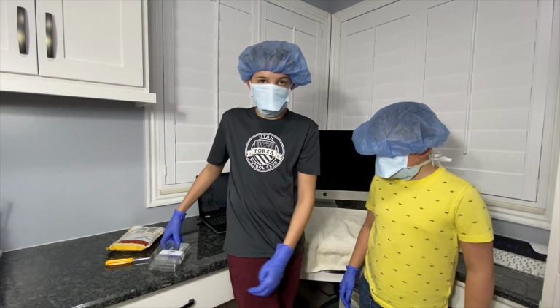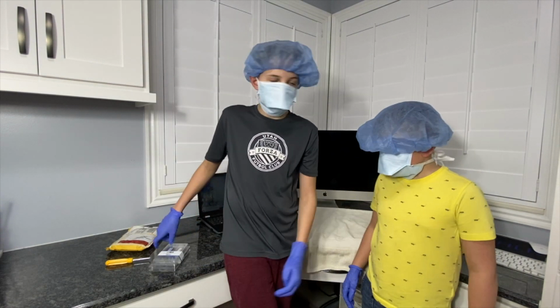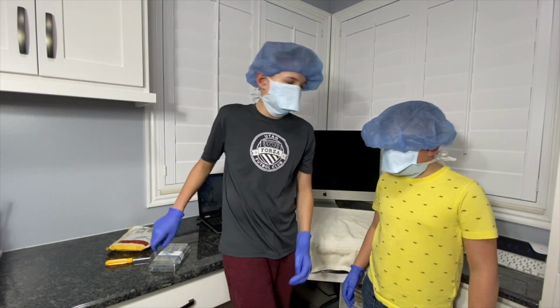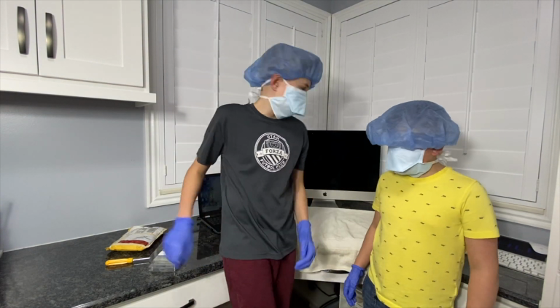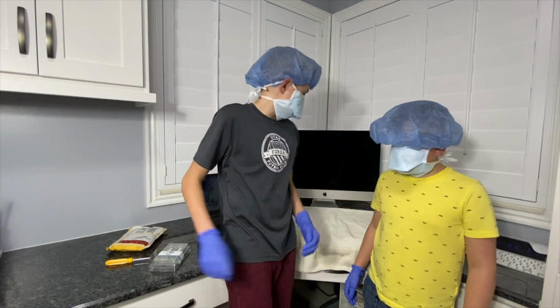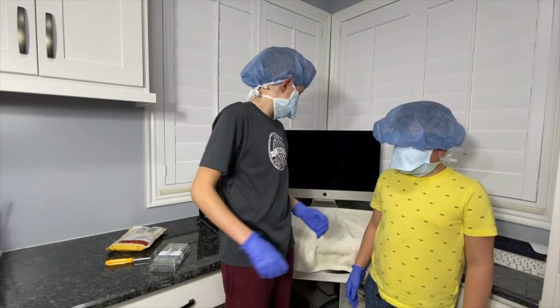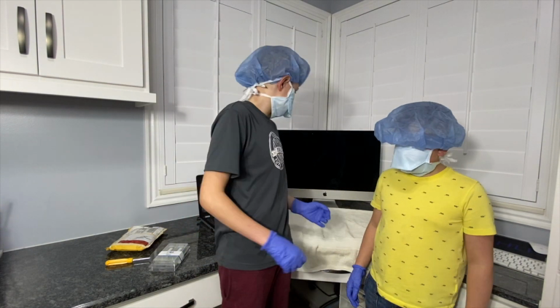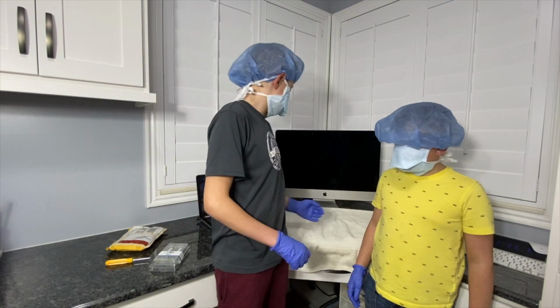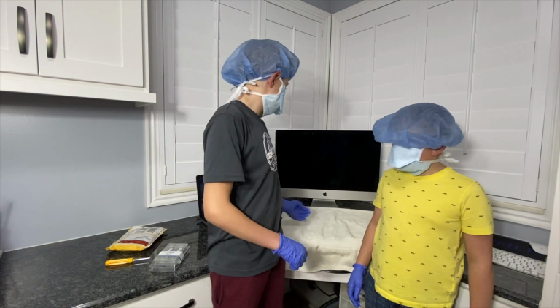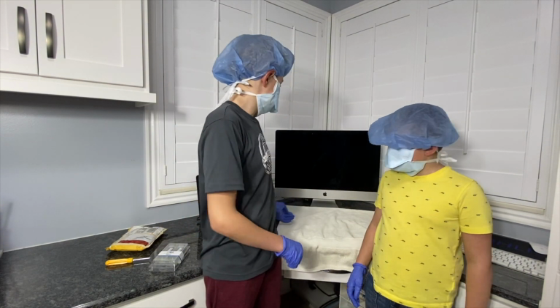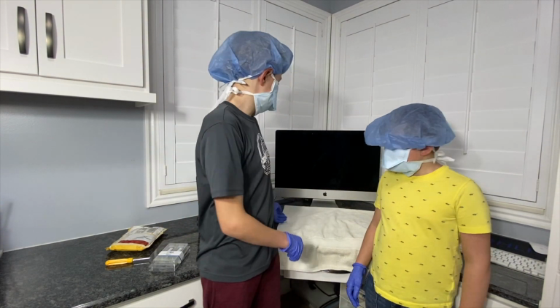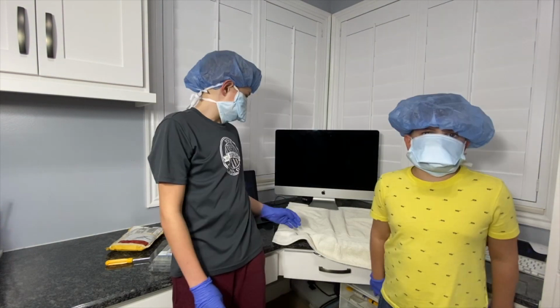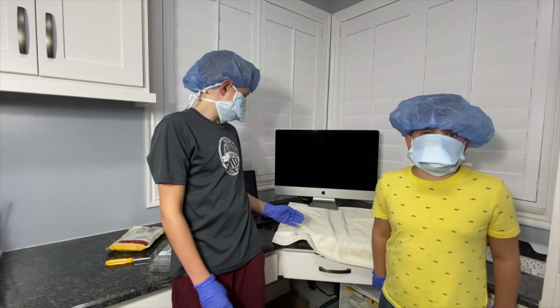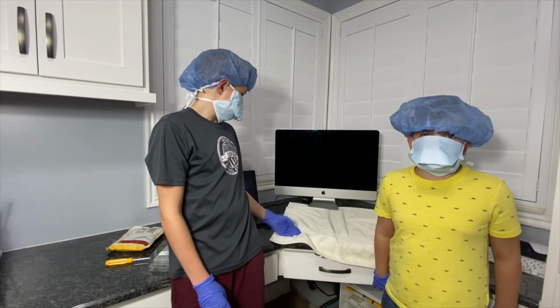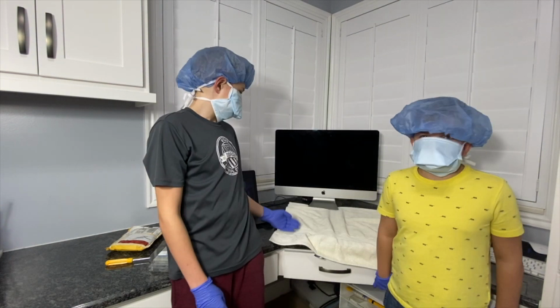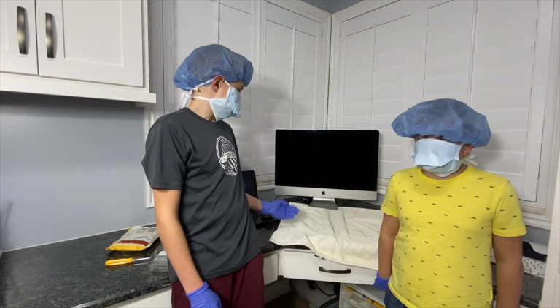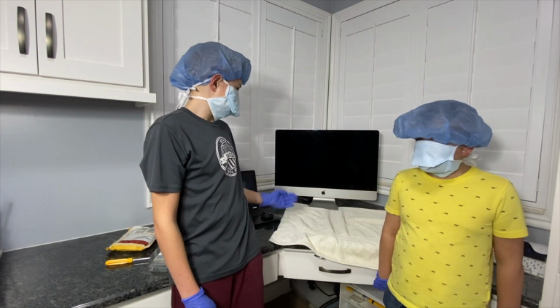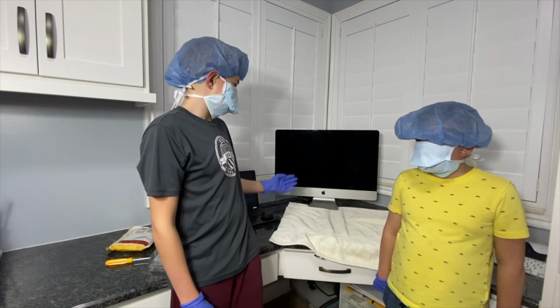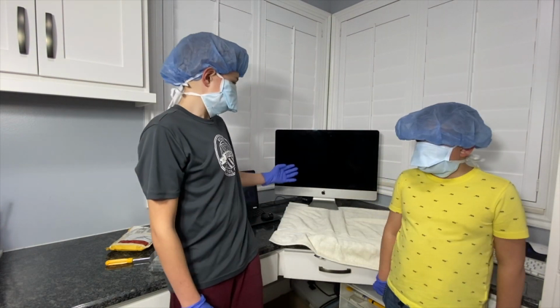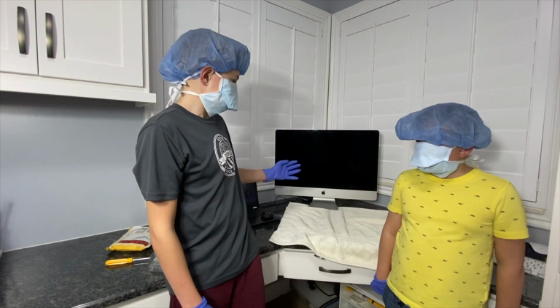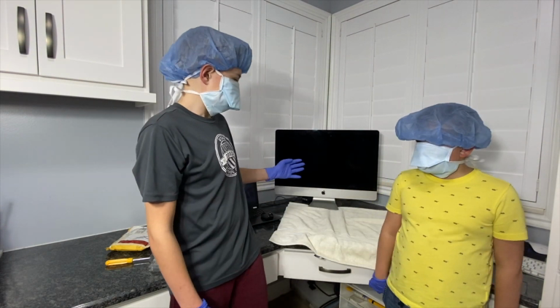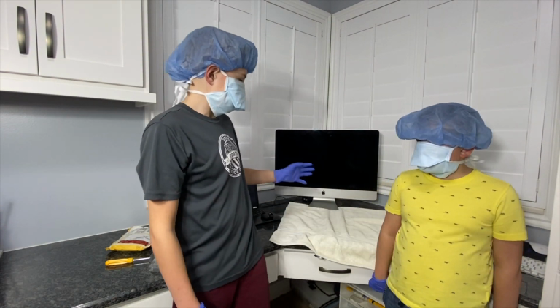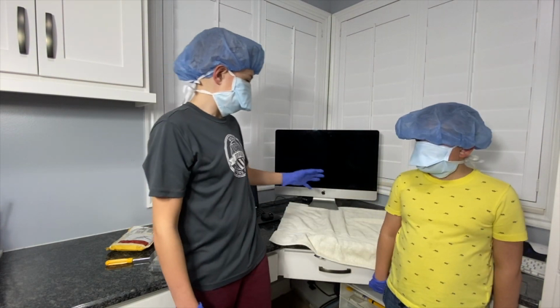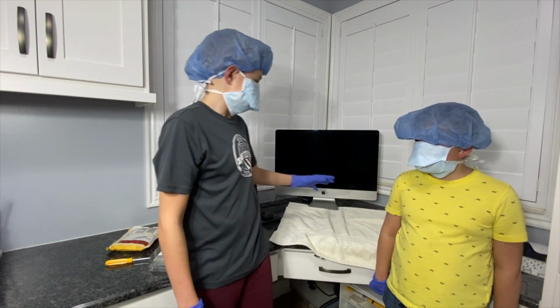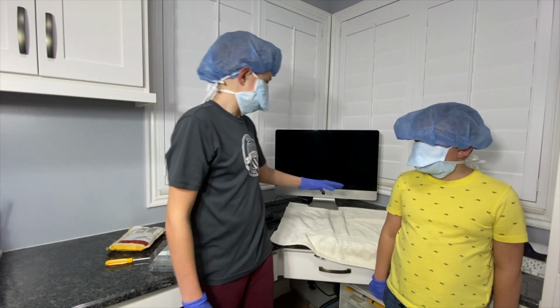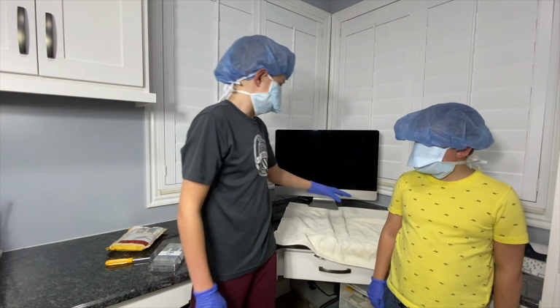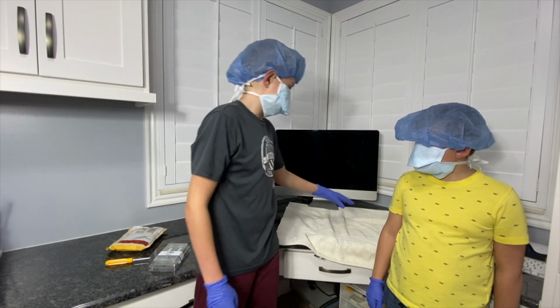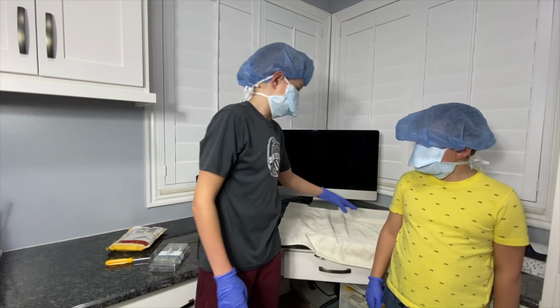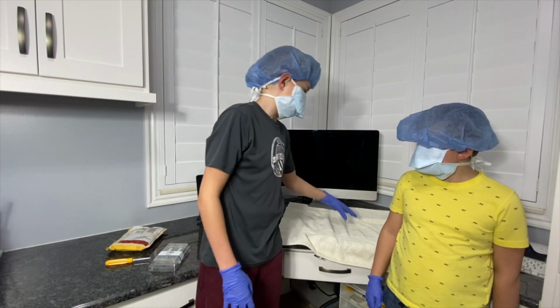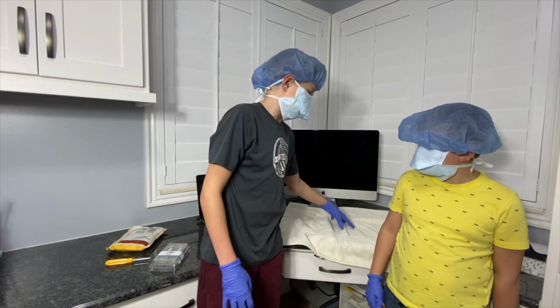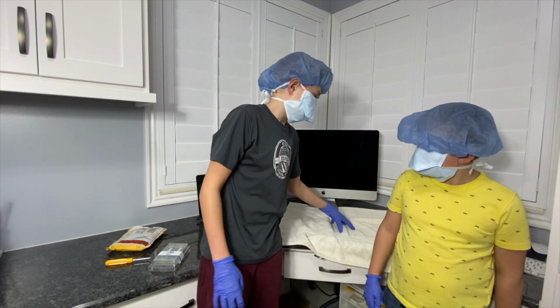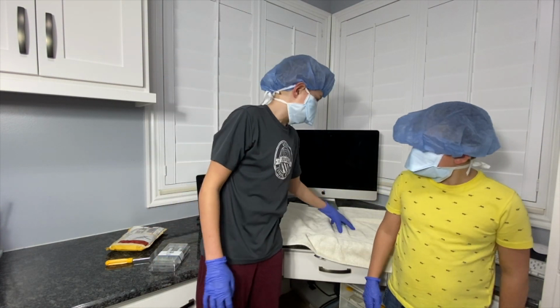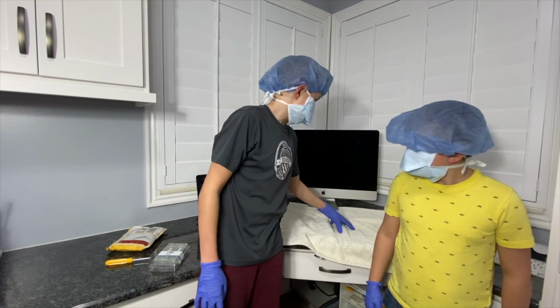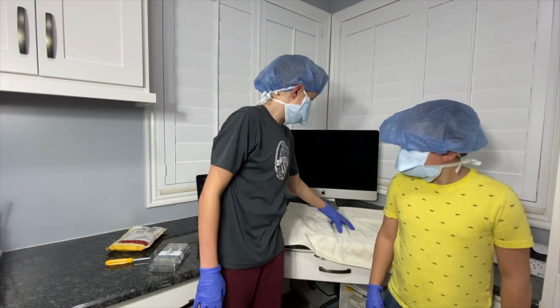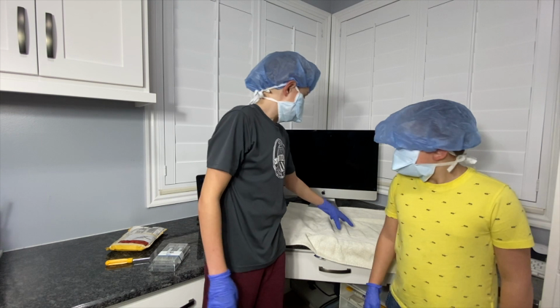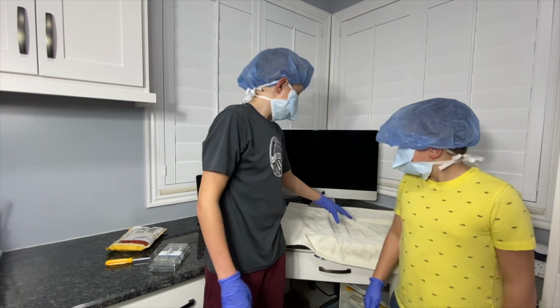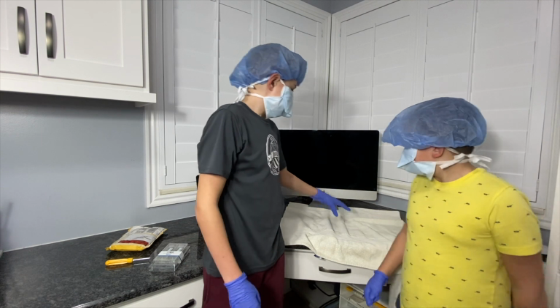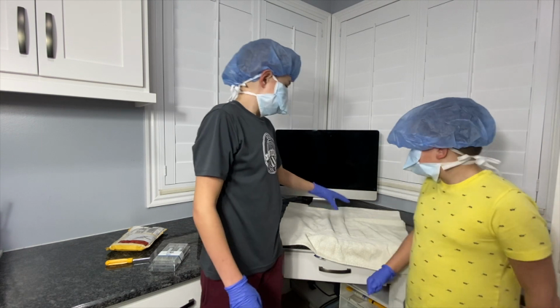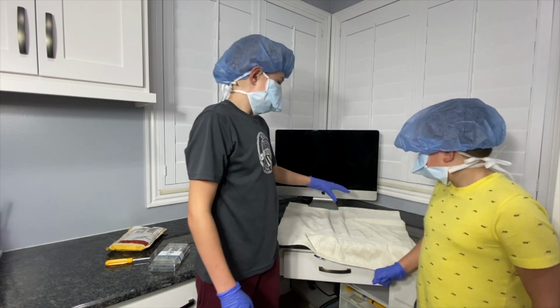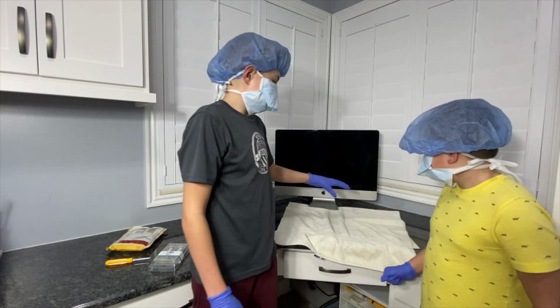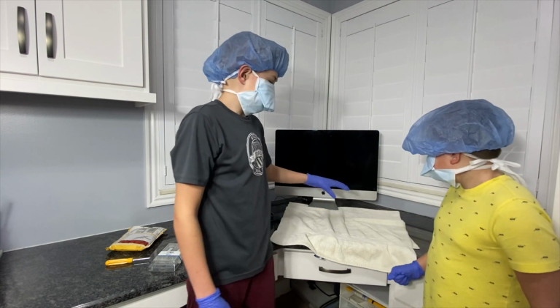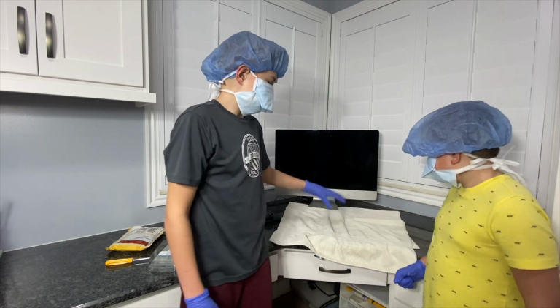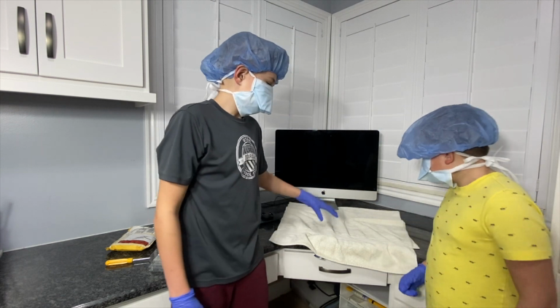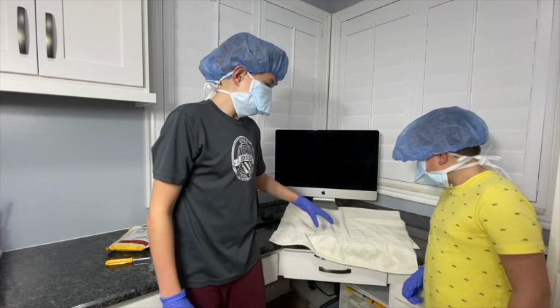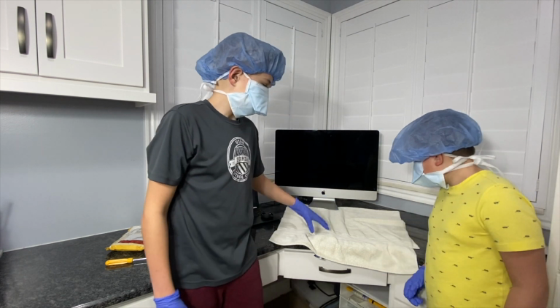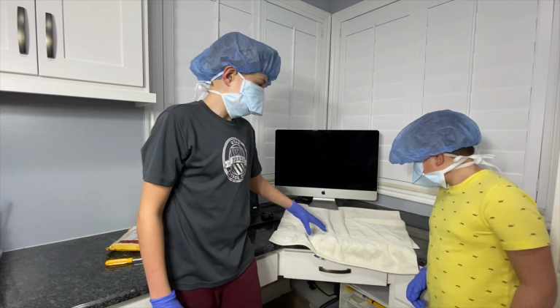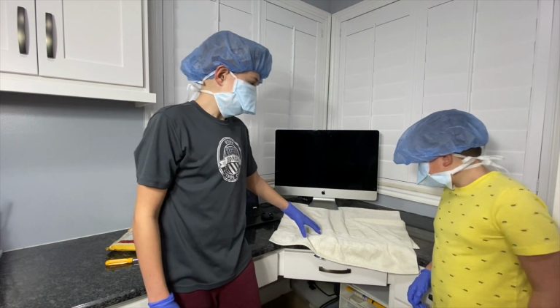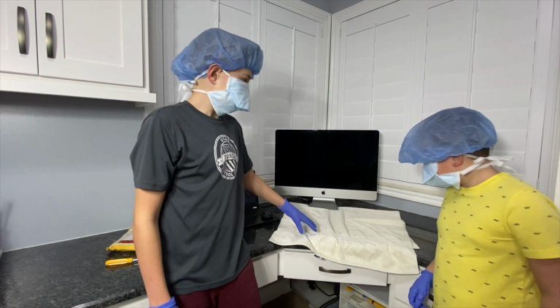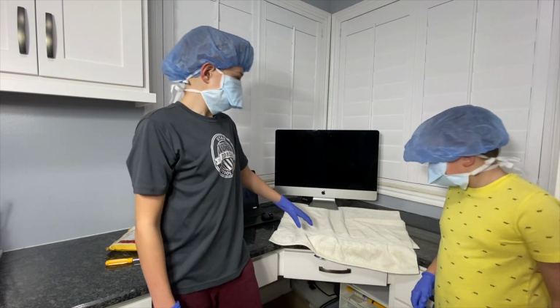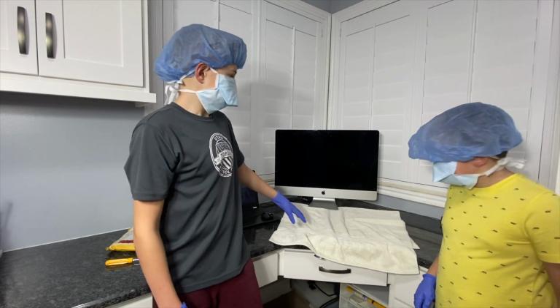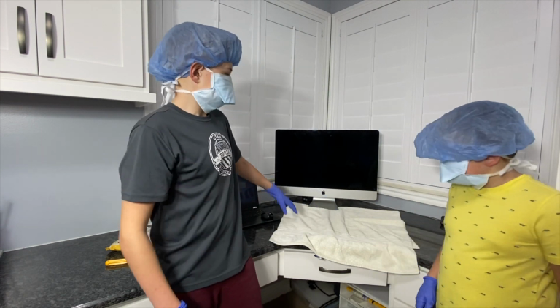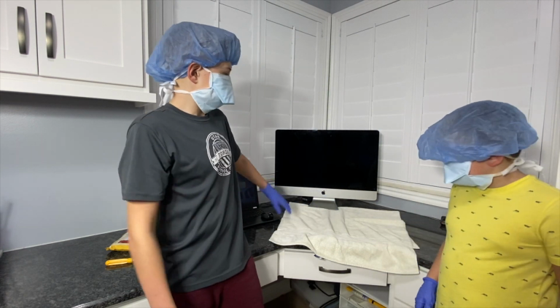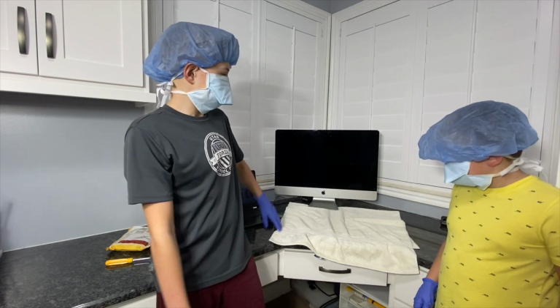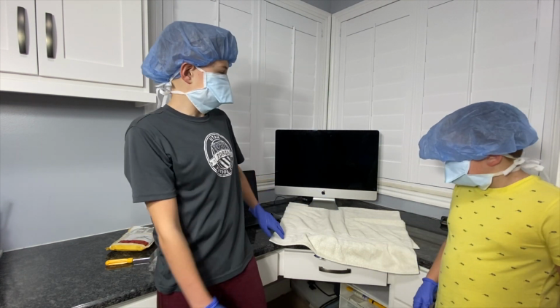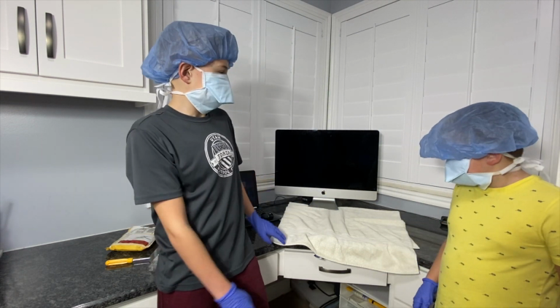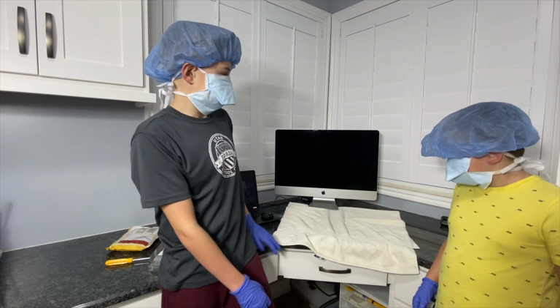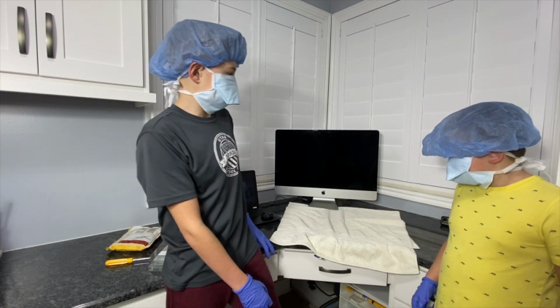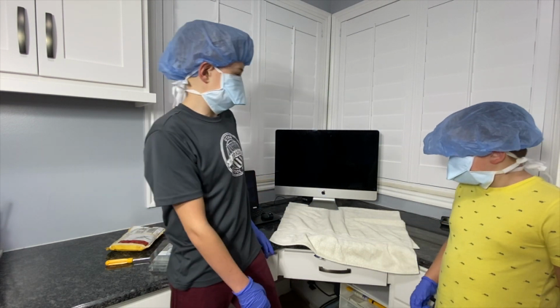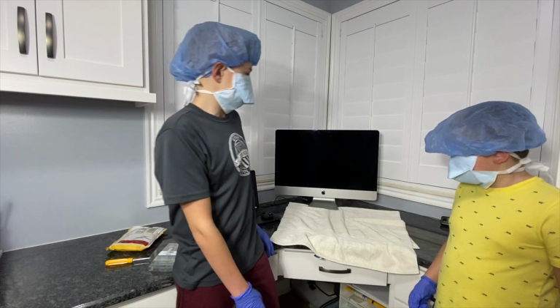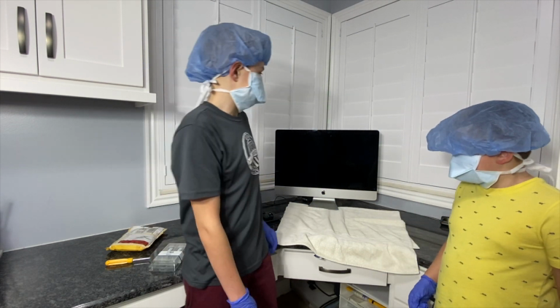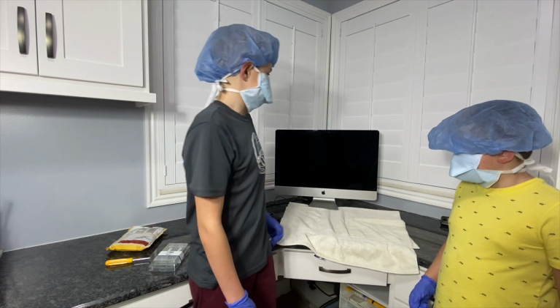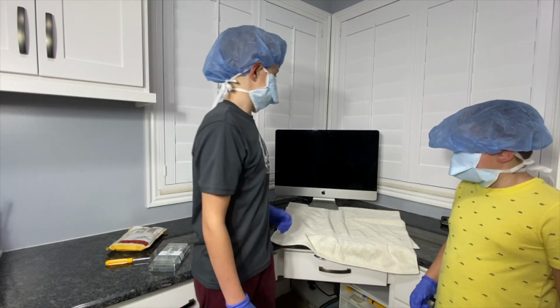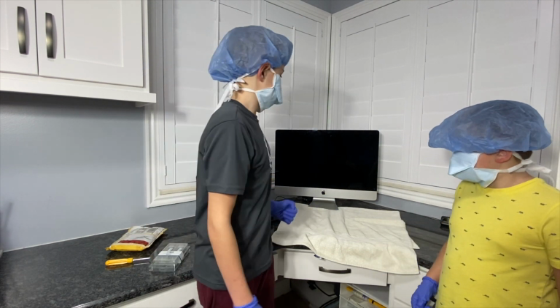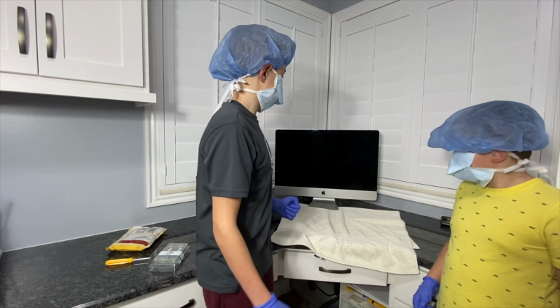Let's get started. Here we're going to flip the iMac on its front, and here we have a towel so it doesn't get scratched up.